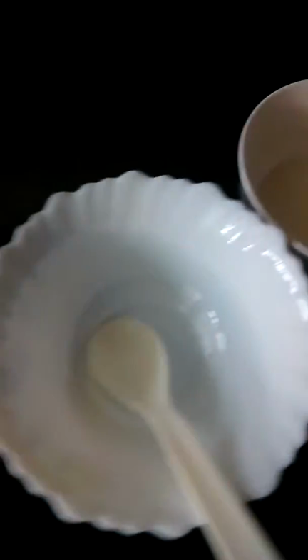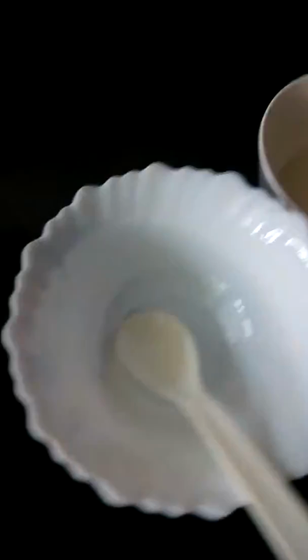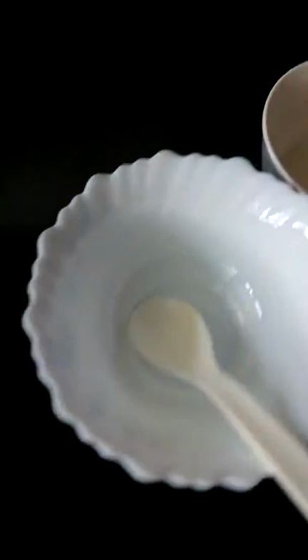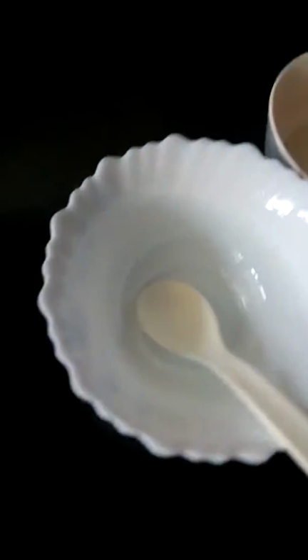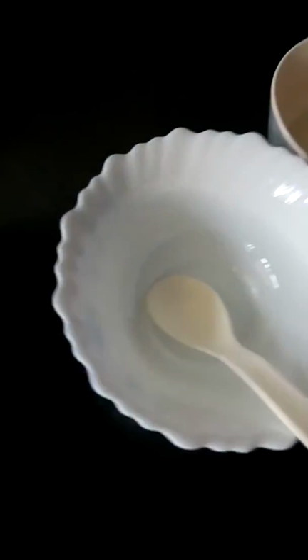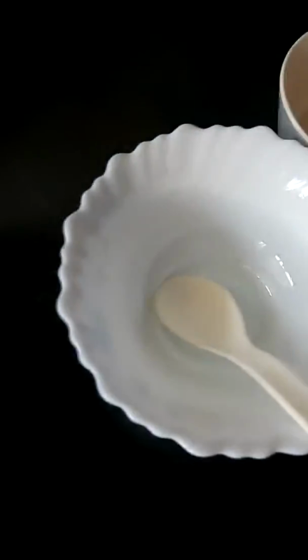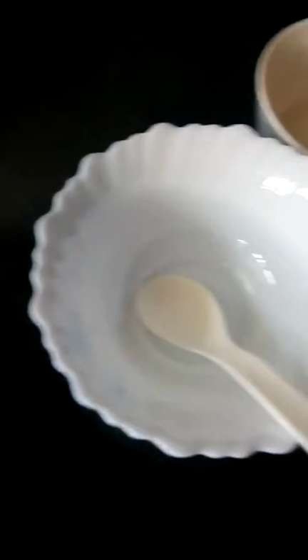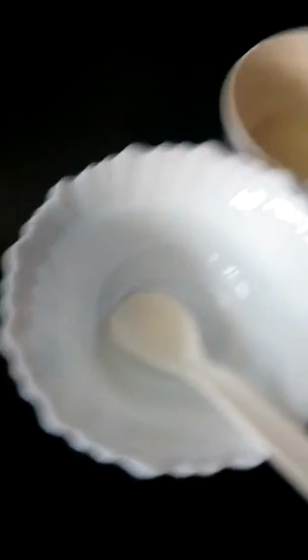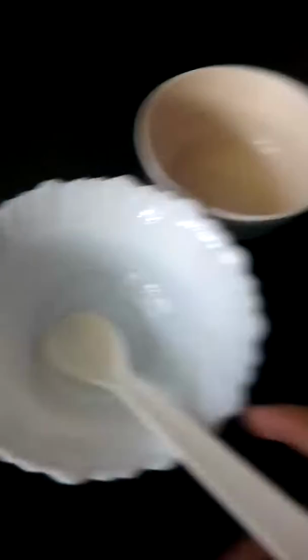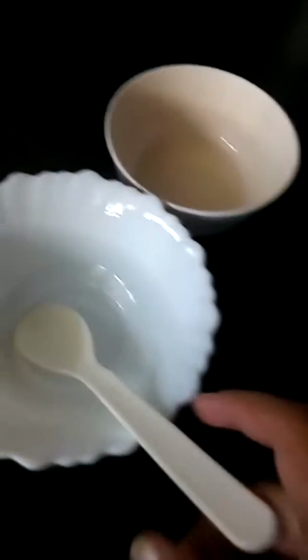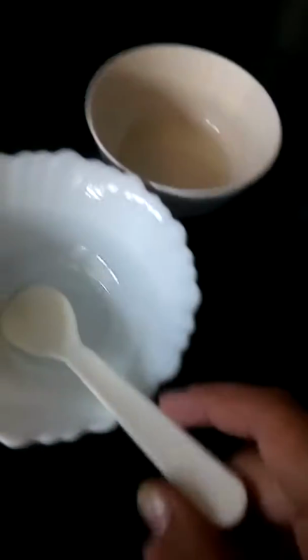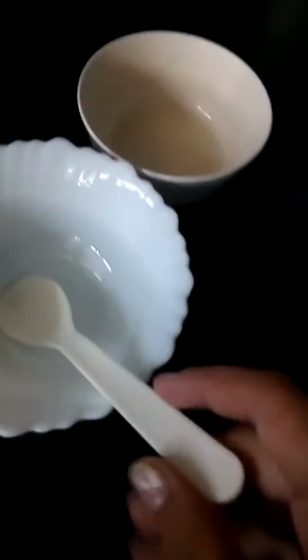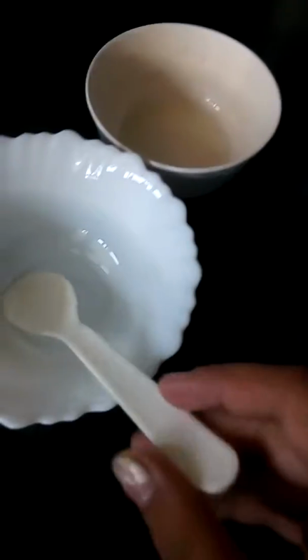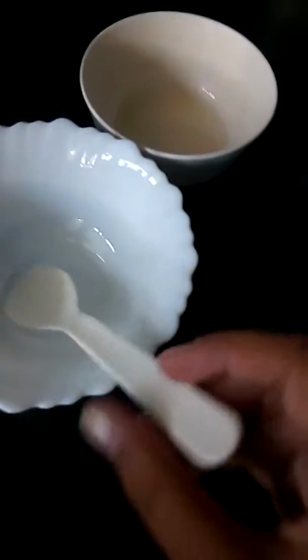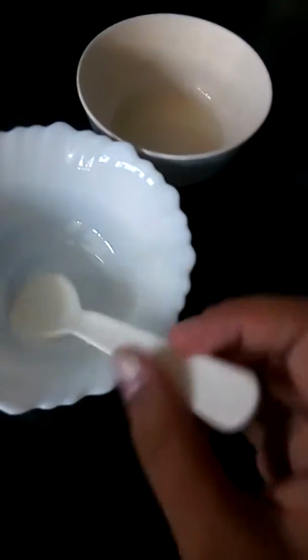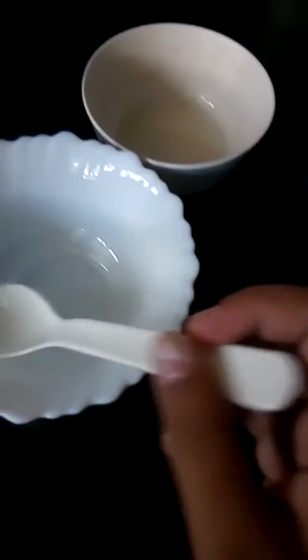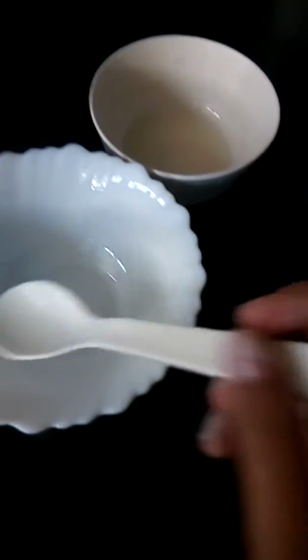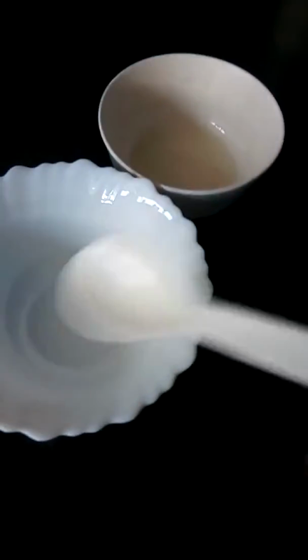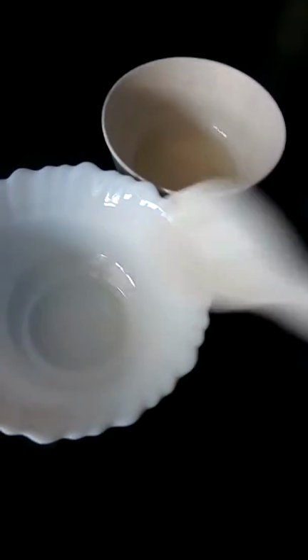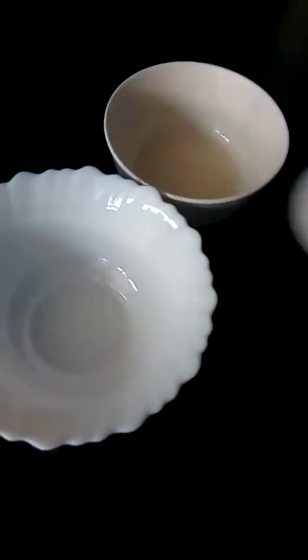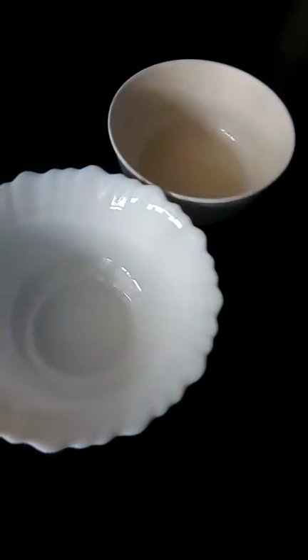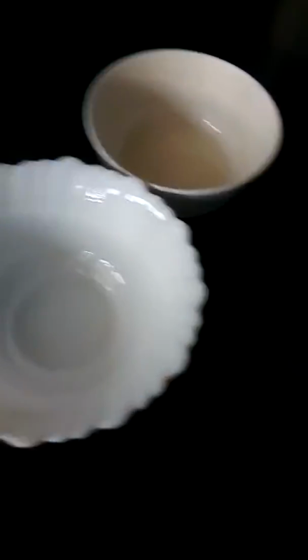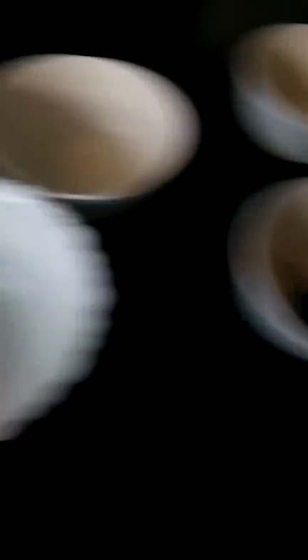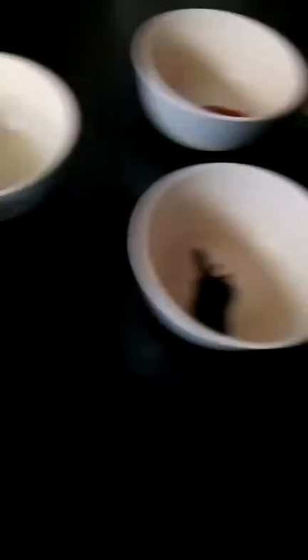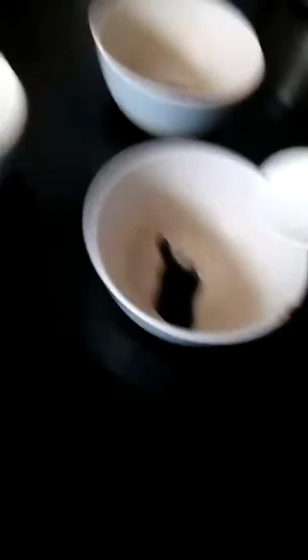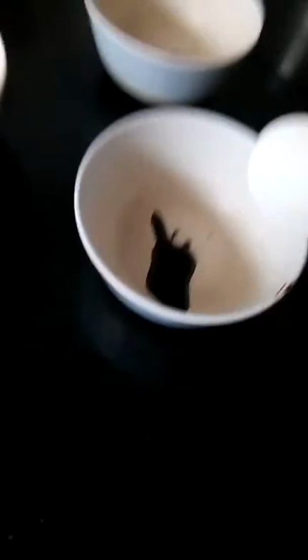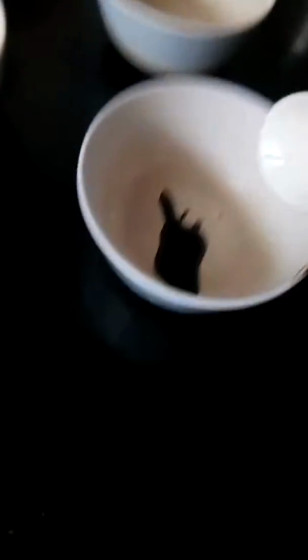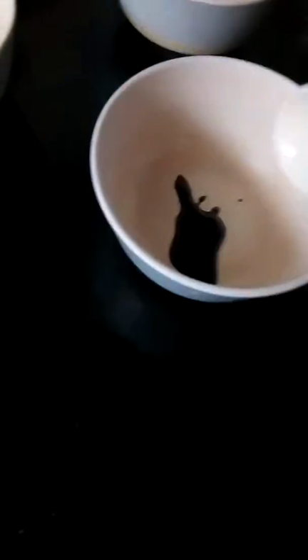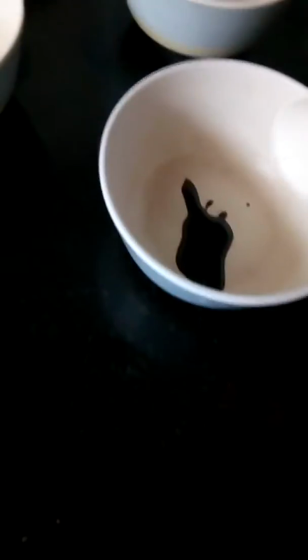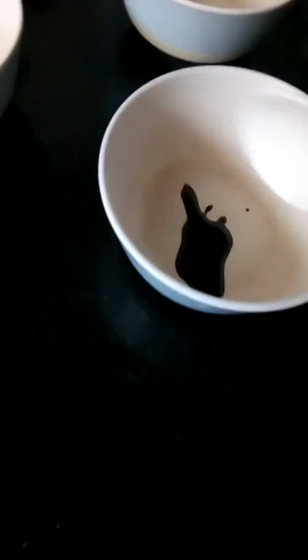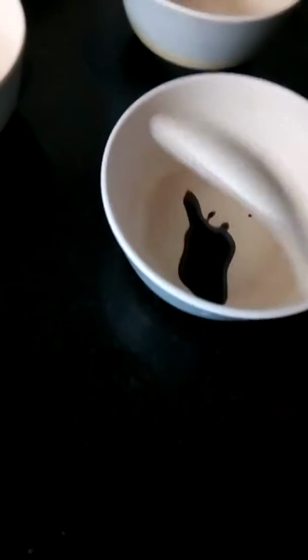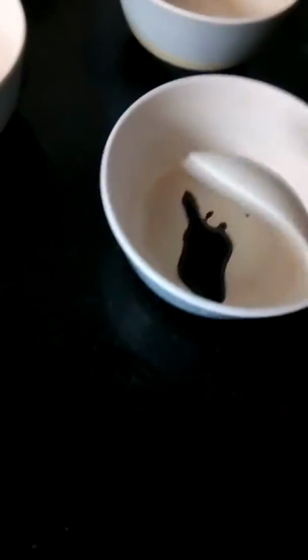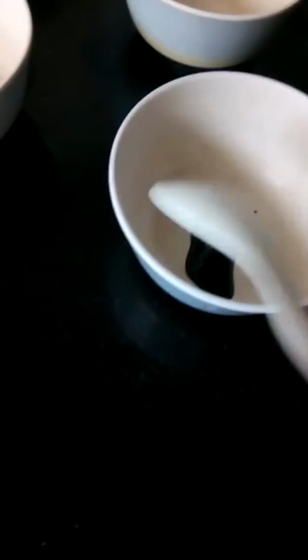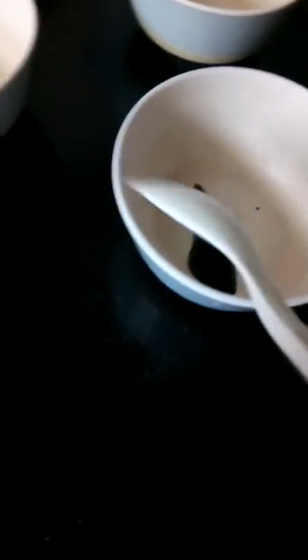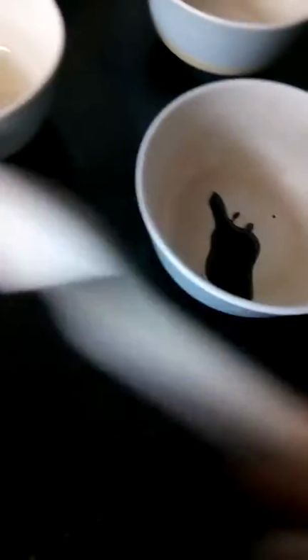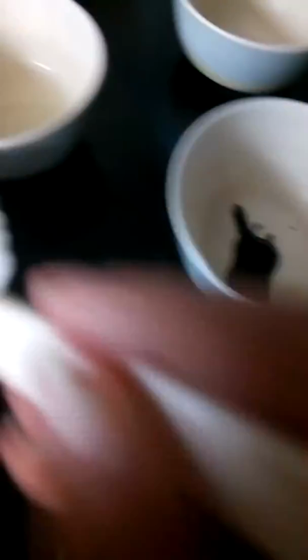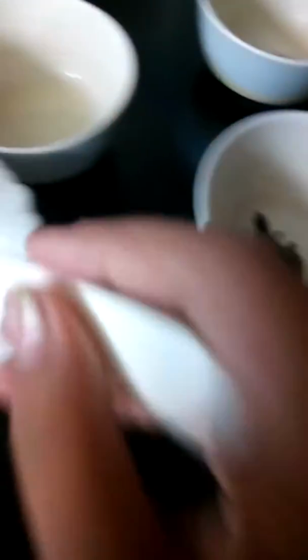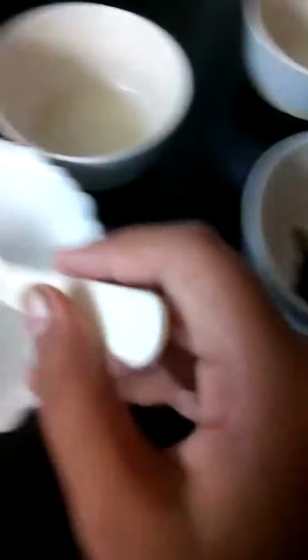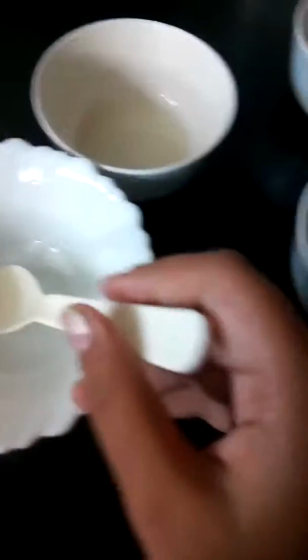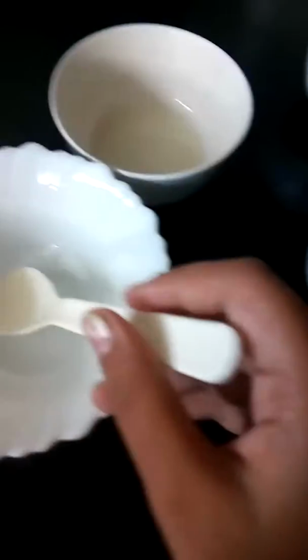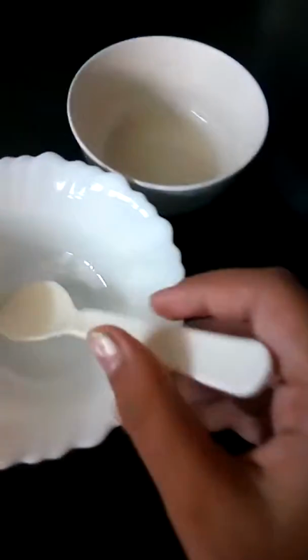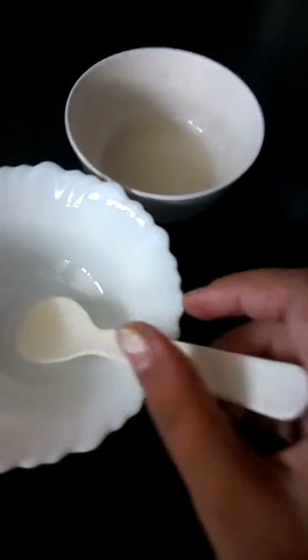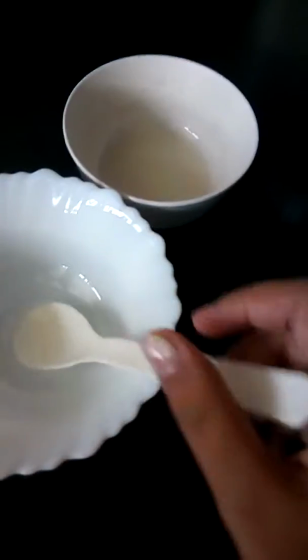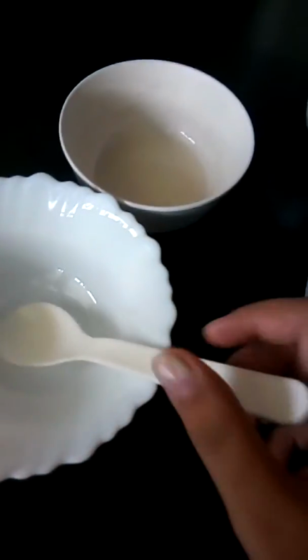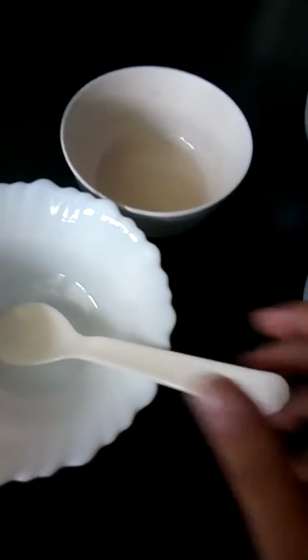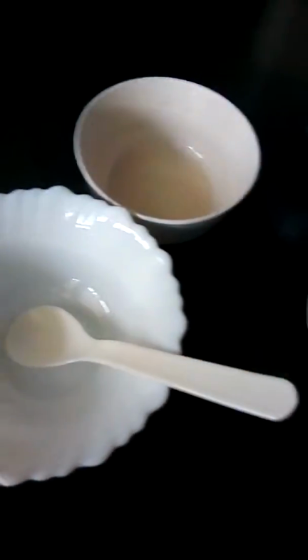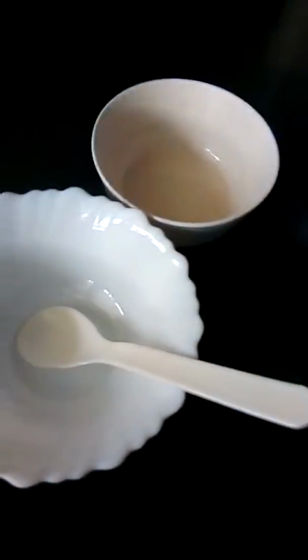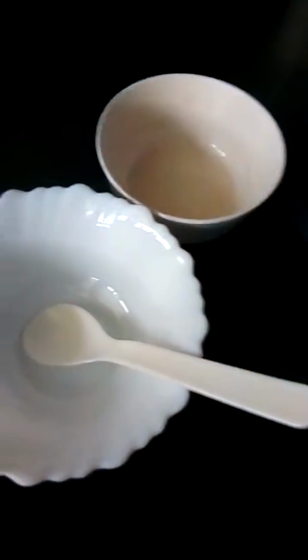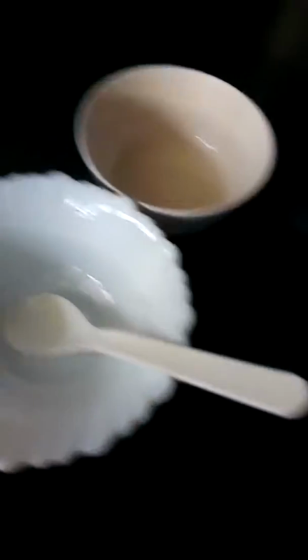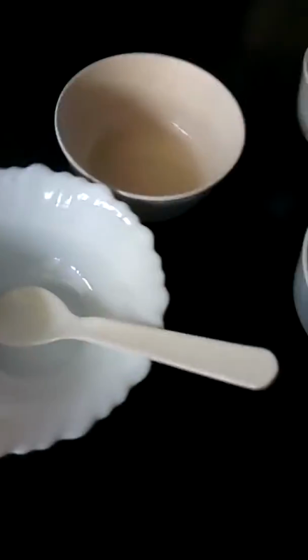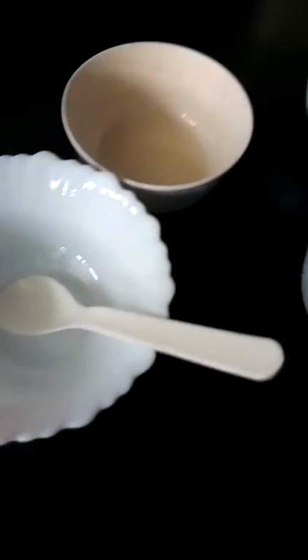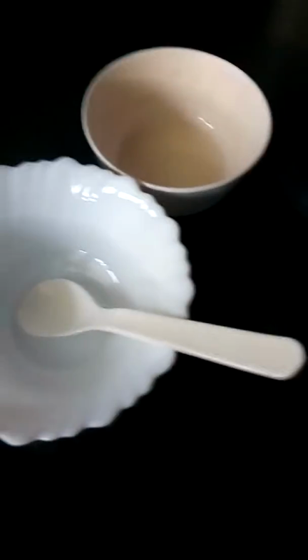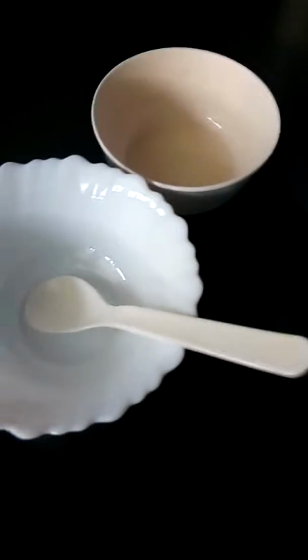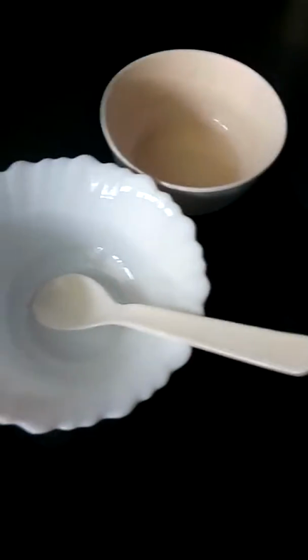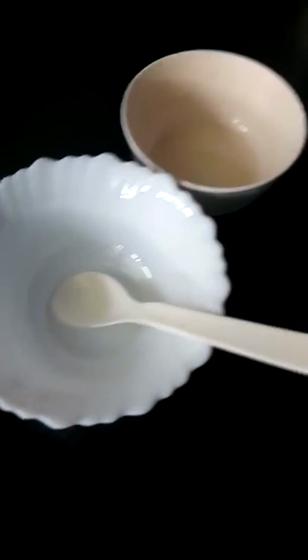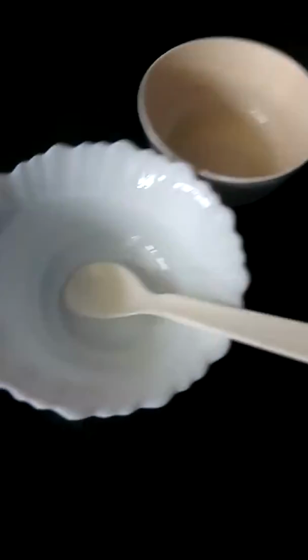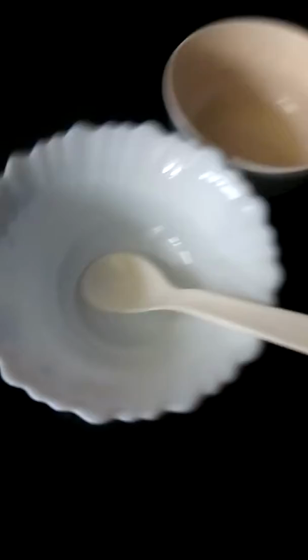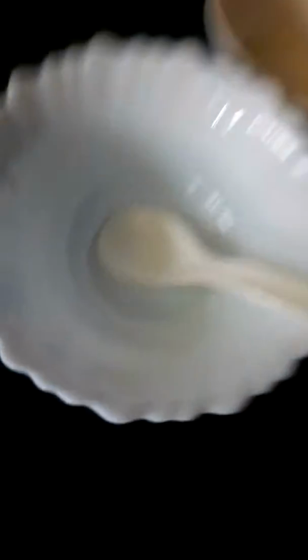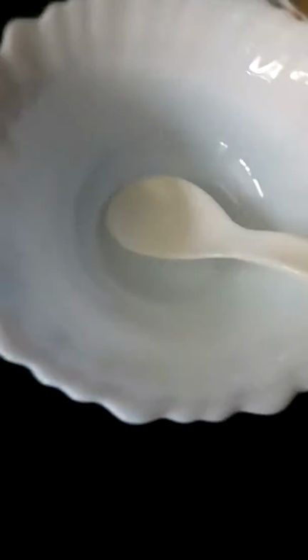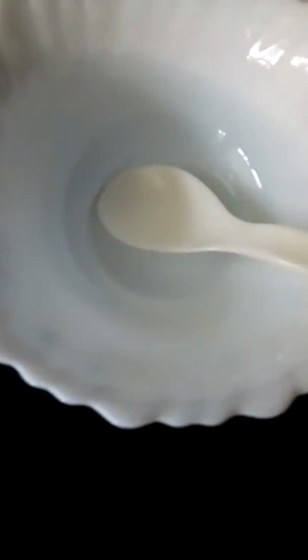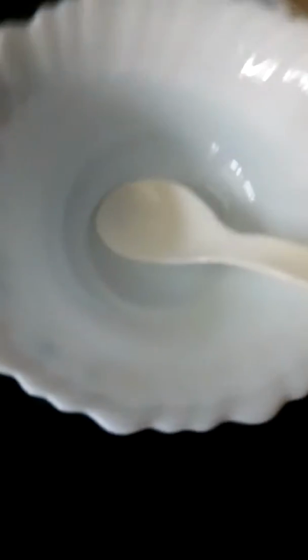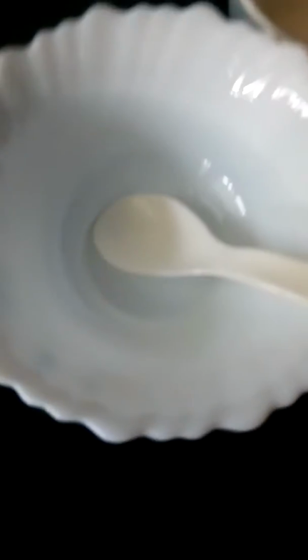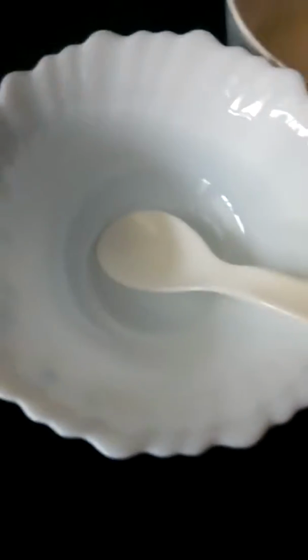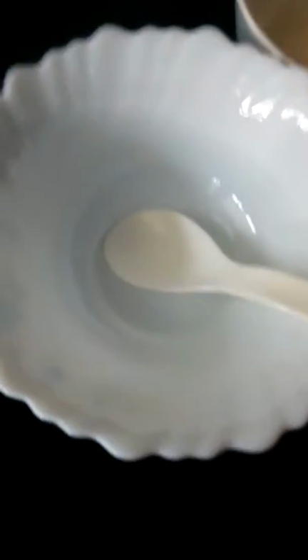So let's start. First we will add our tamarind paste in the bowl, empty bowl.